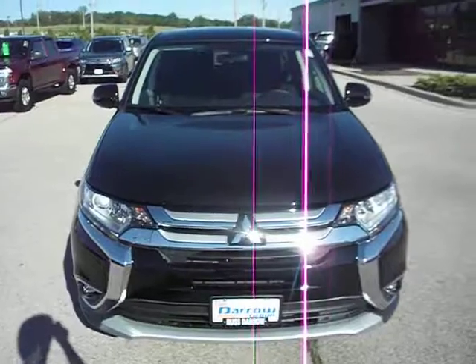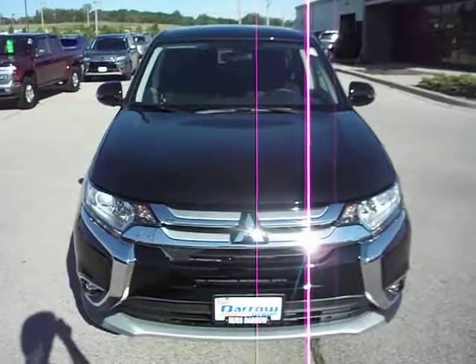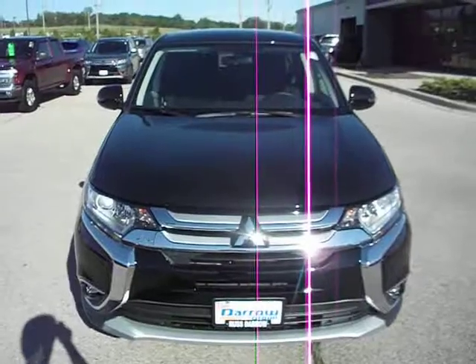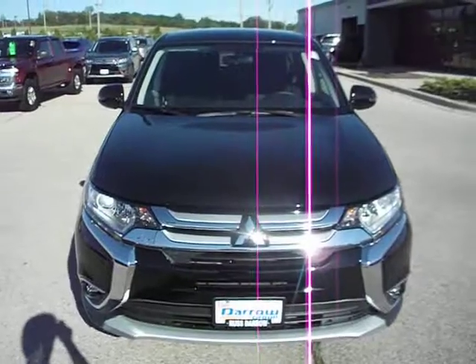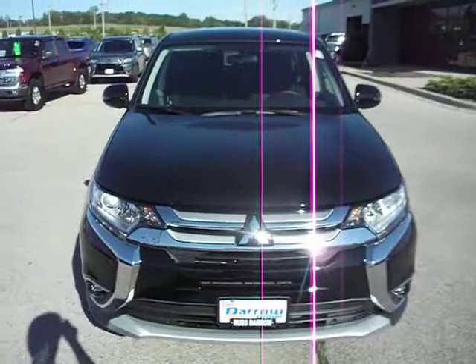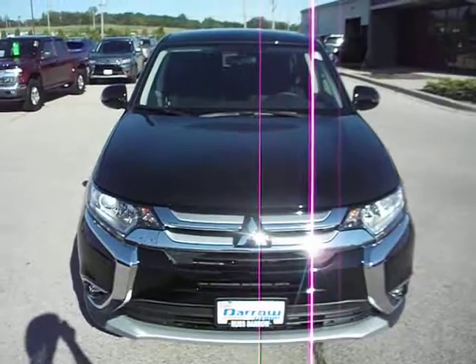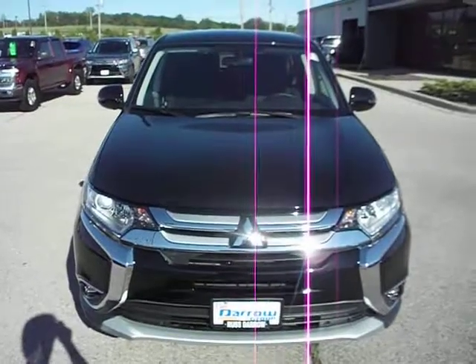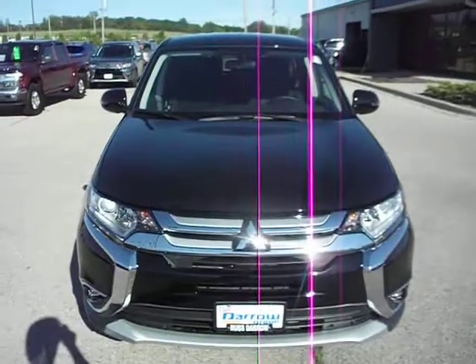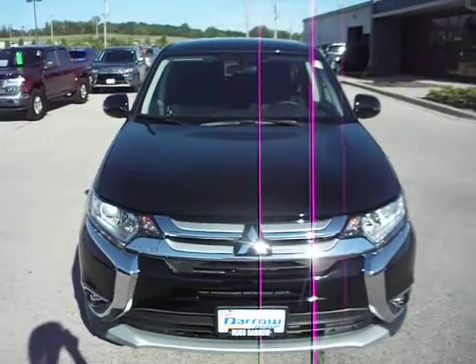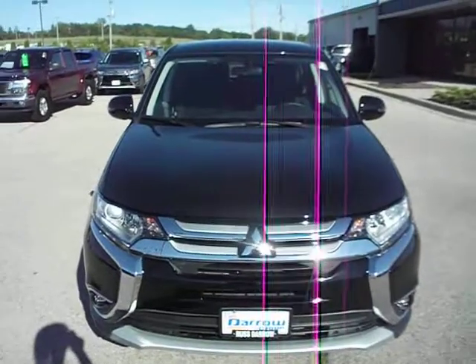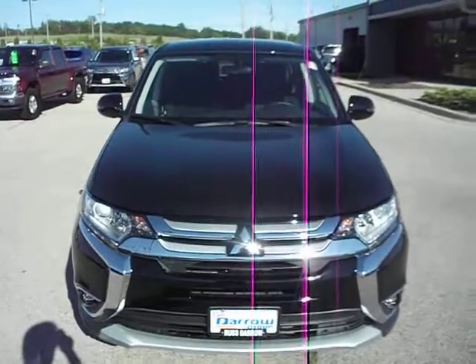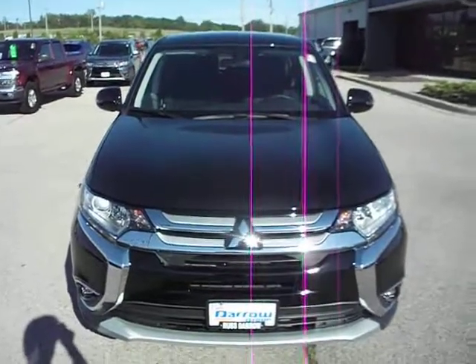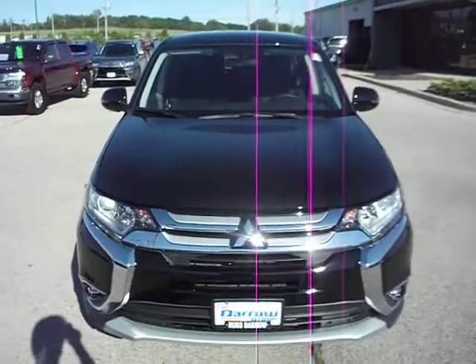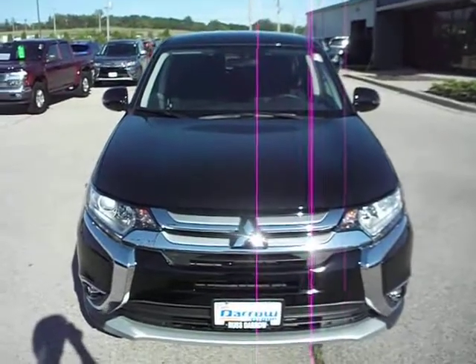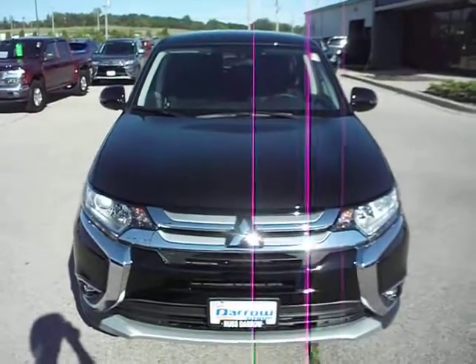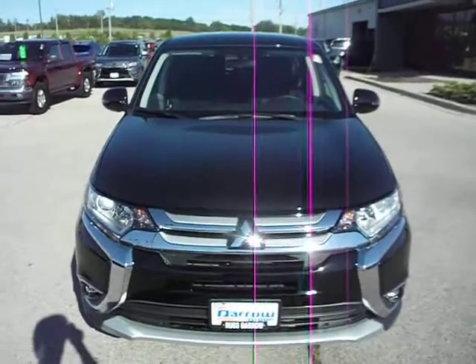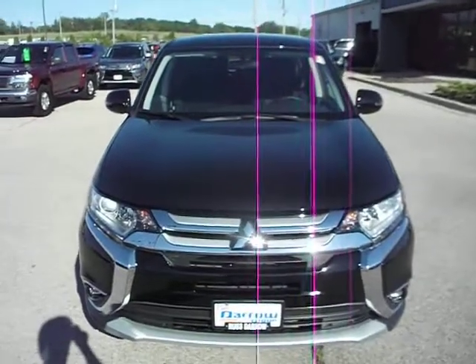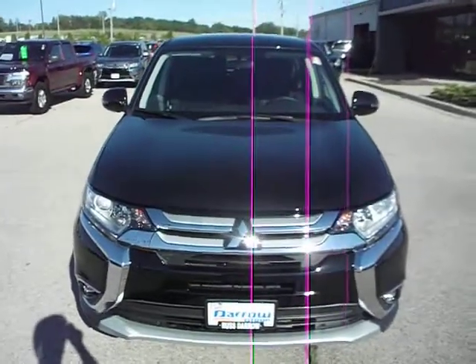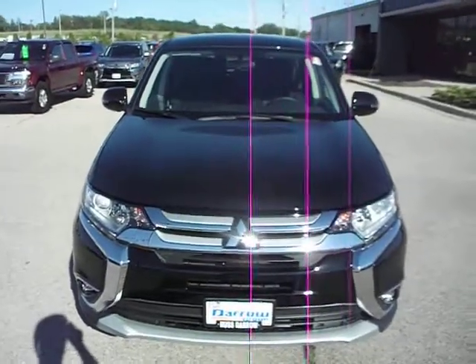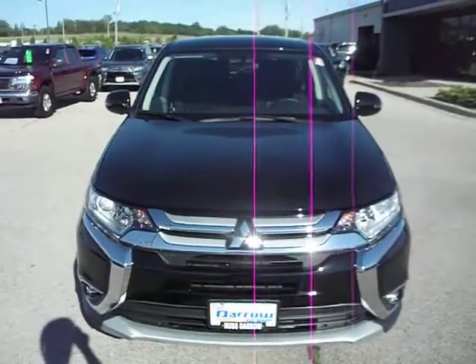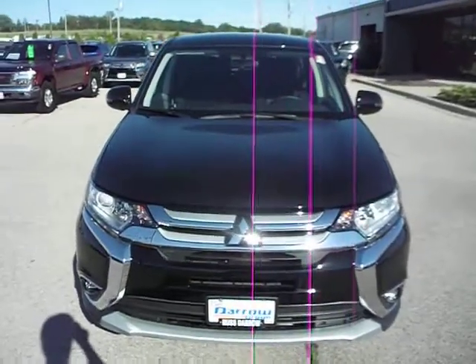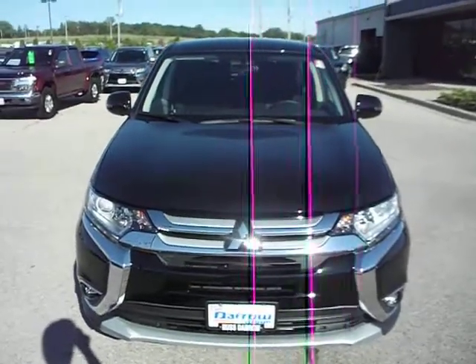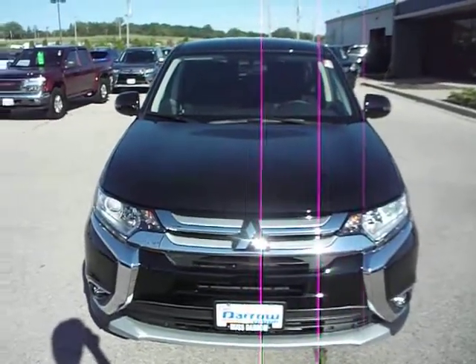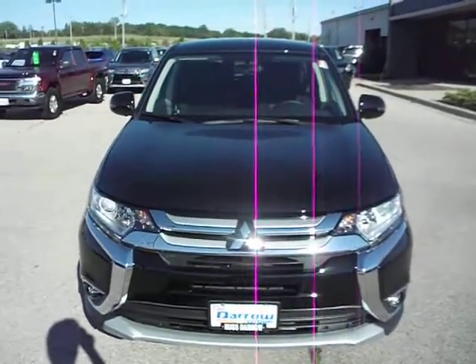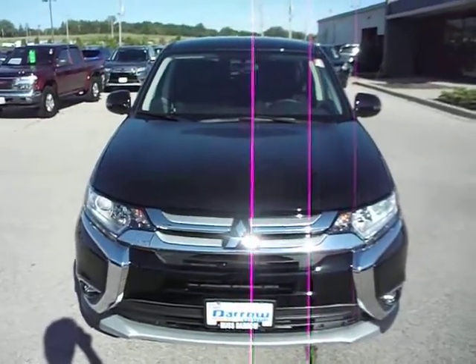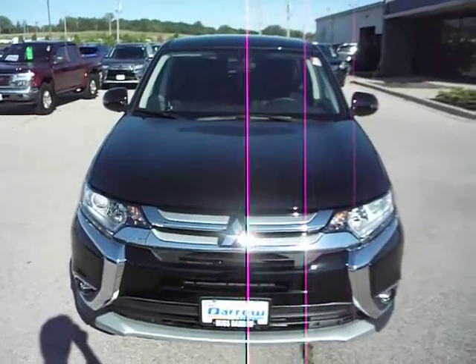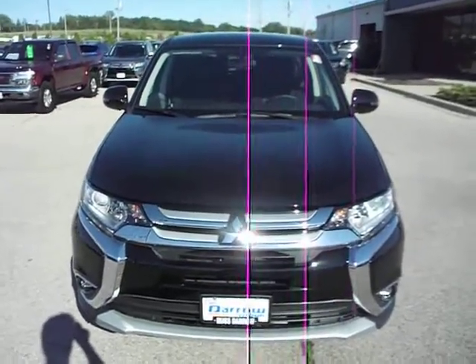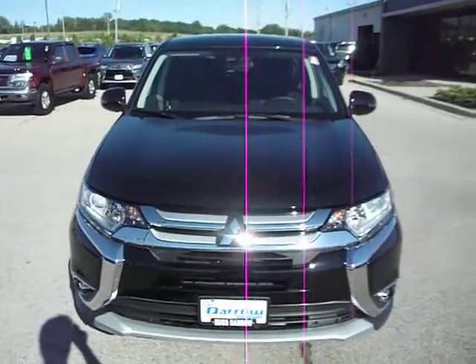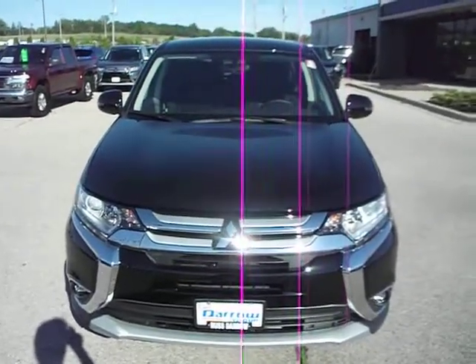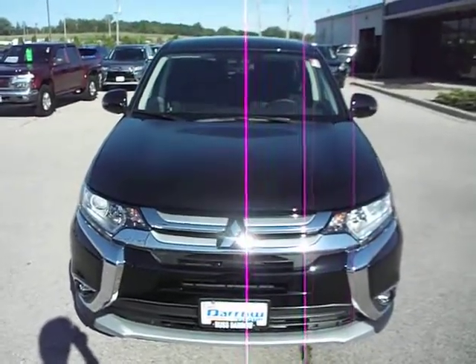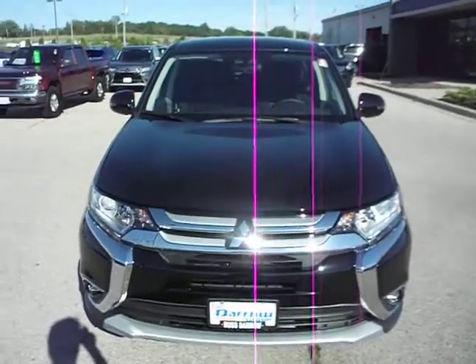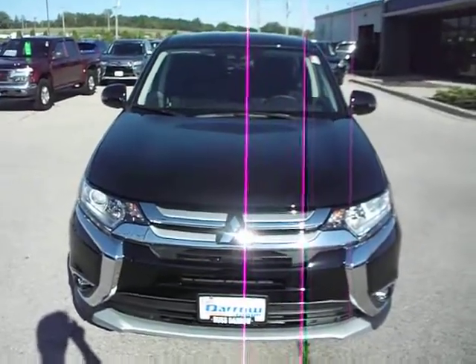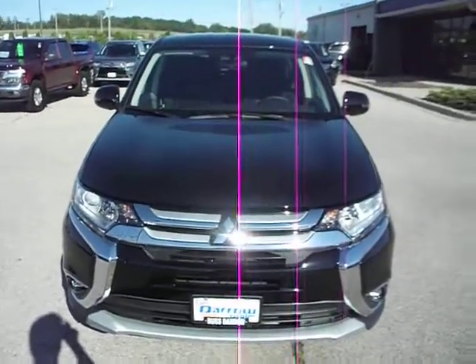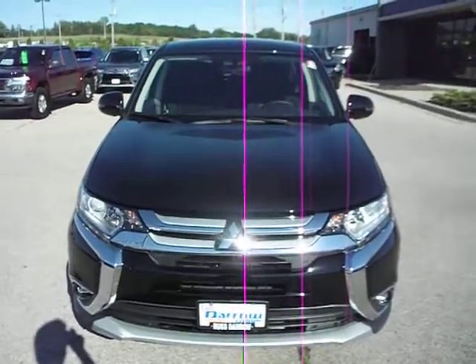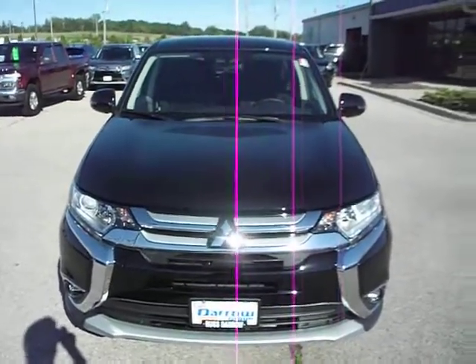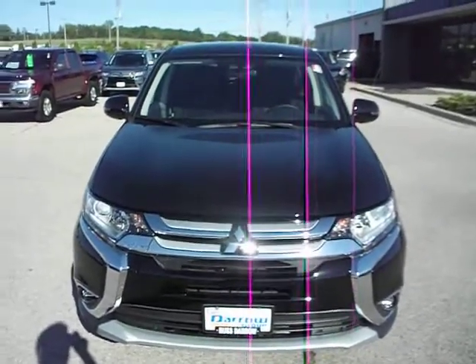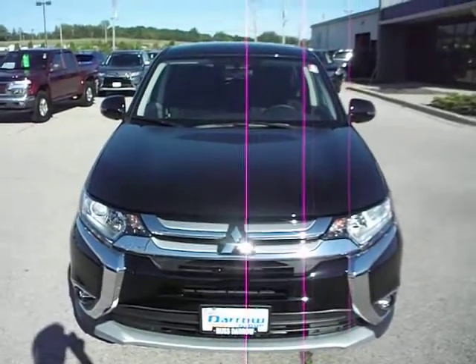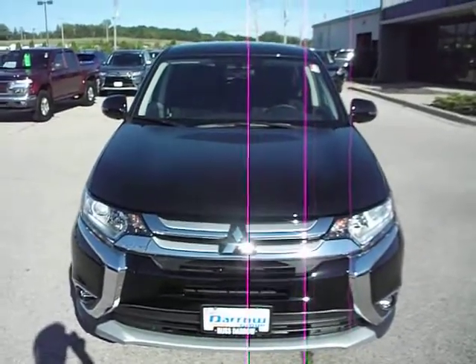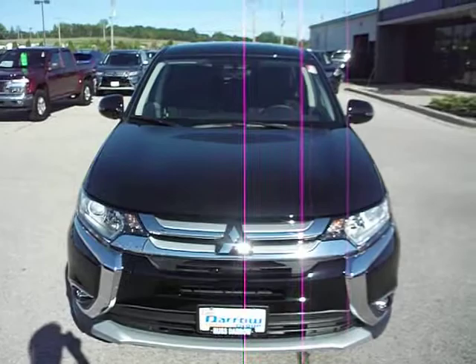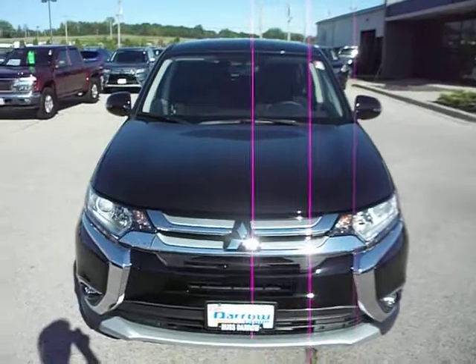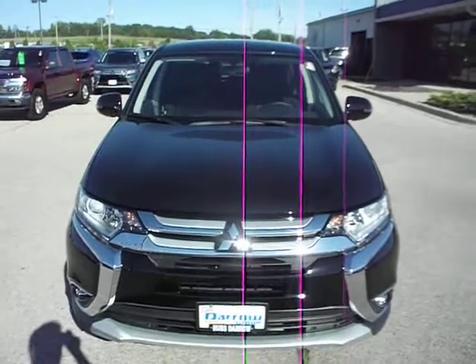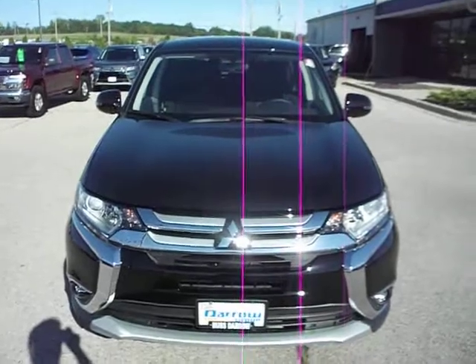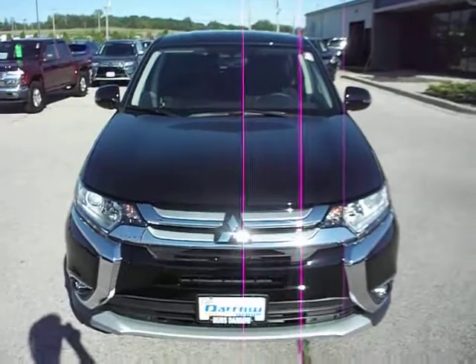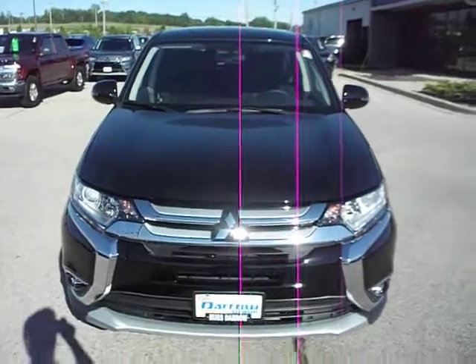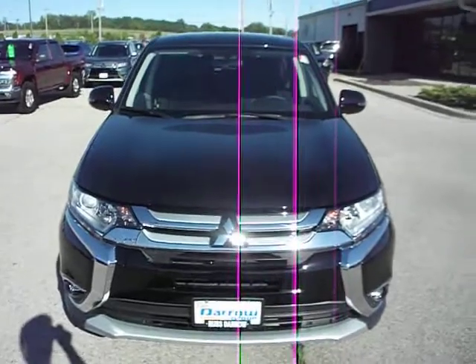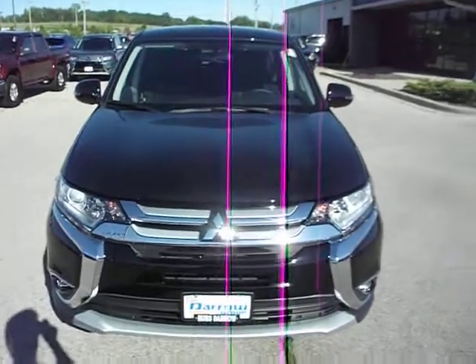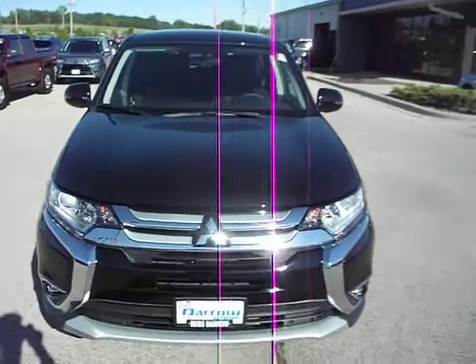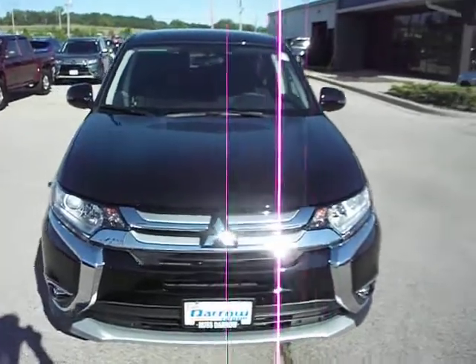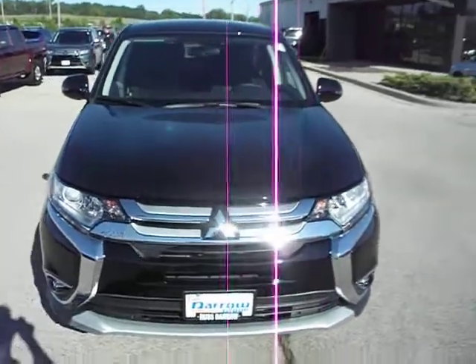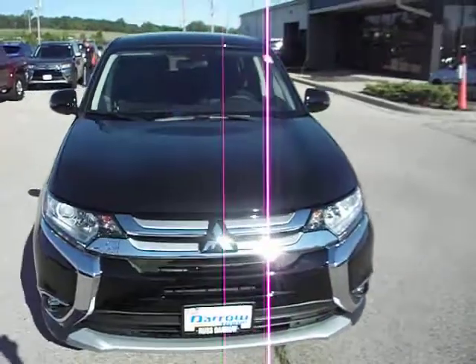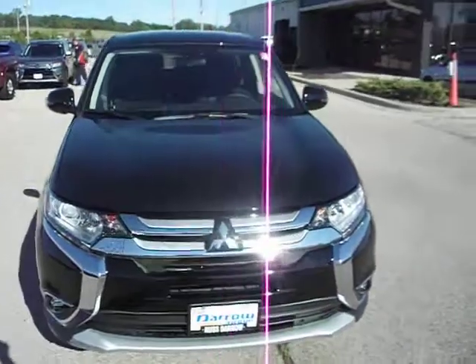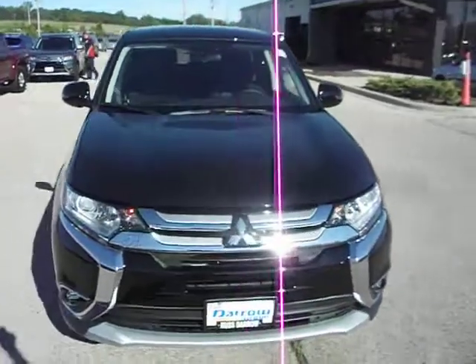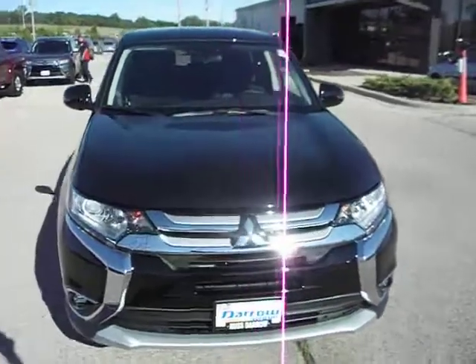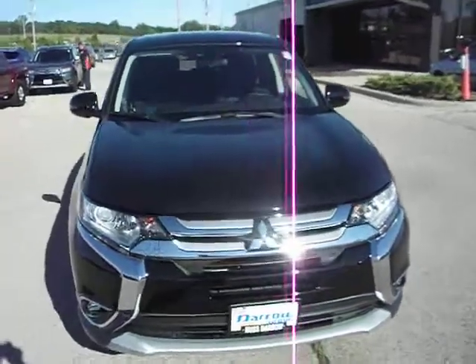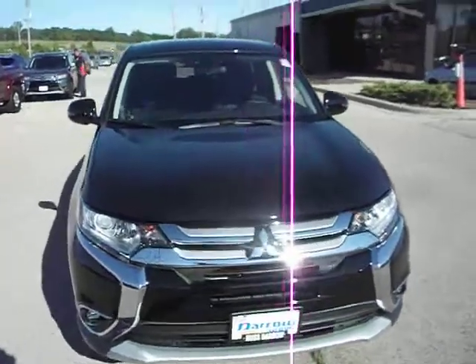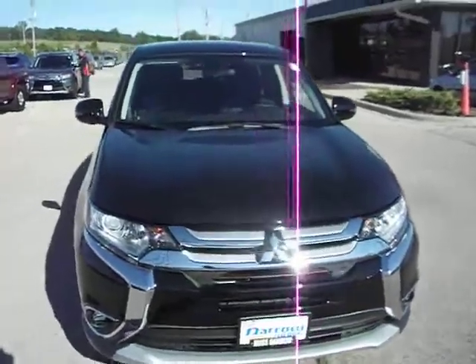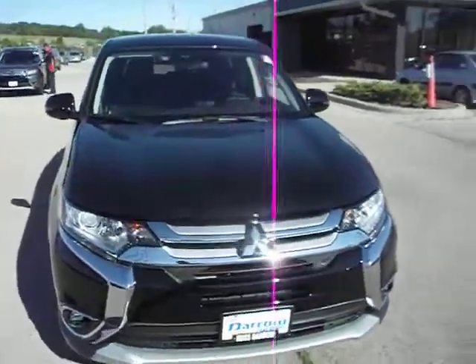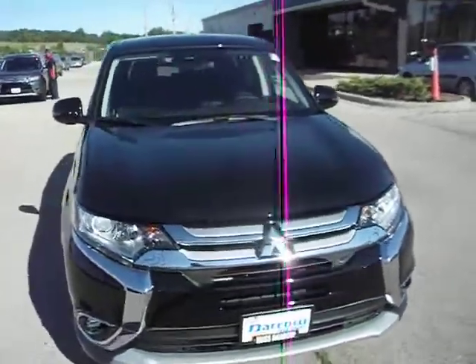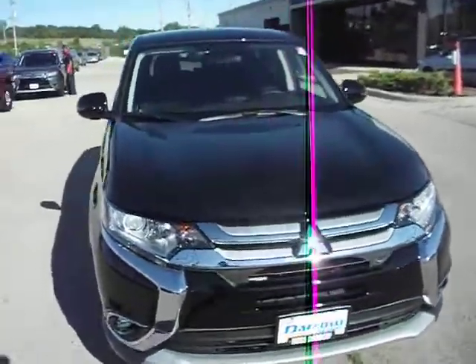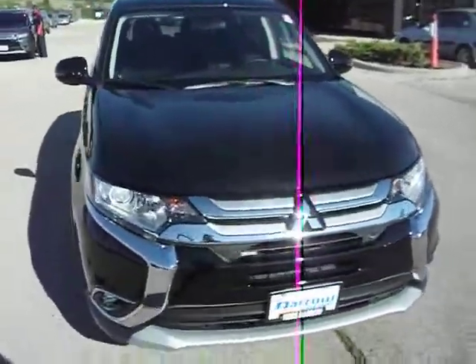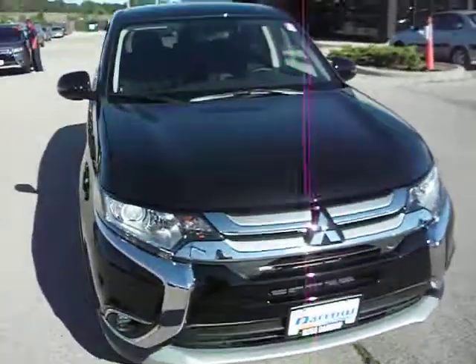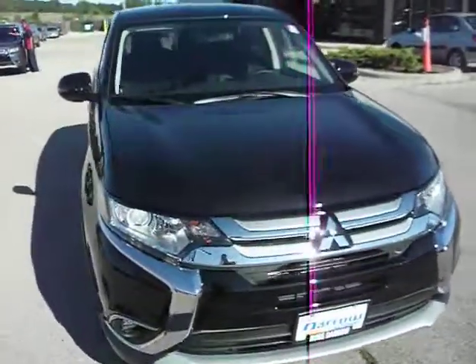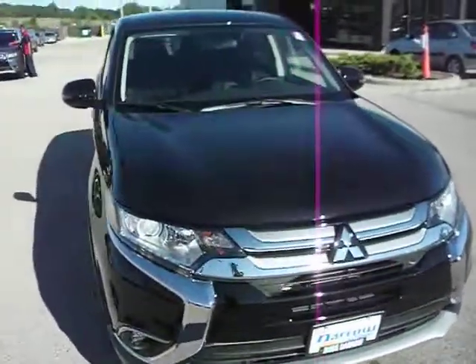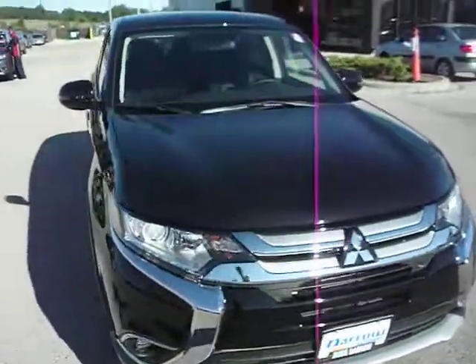Hello, welcome to Rust-Daro Mitsubishi. My name is Ben and I'll be showing you around this 2016 Mitsubishi Outlander SE.